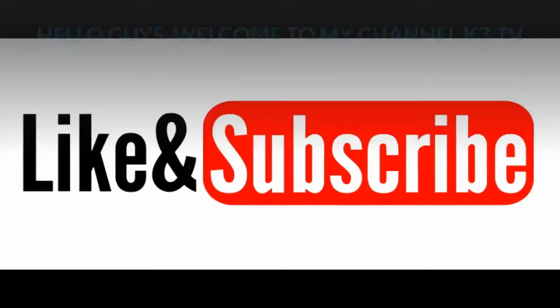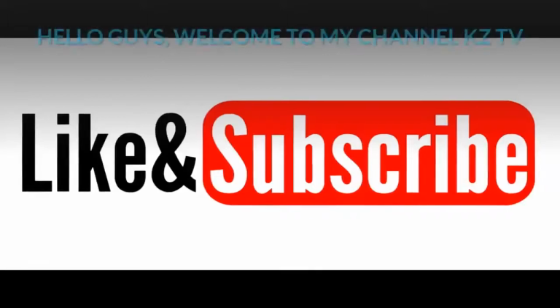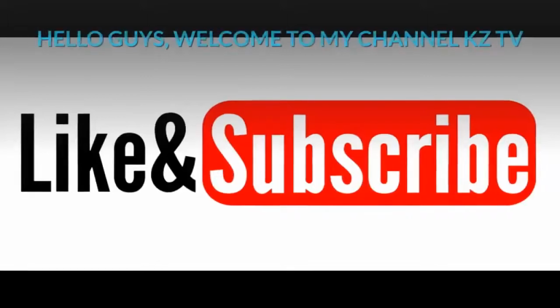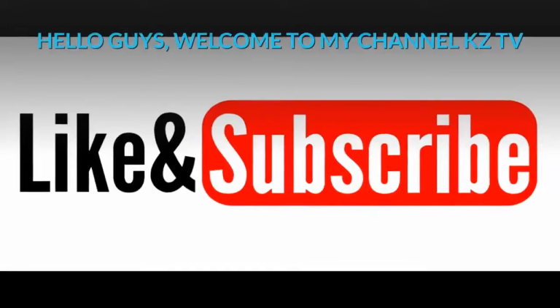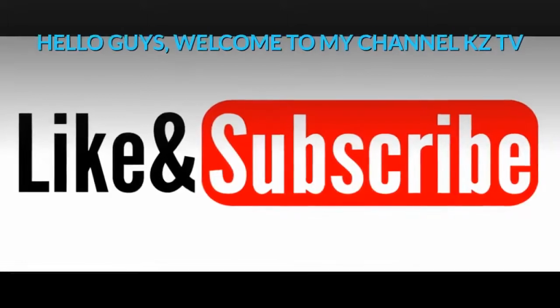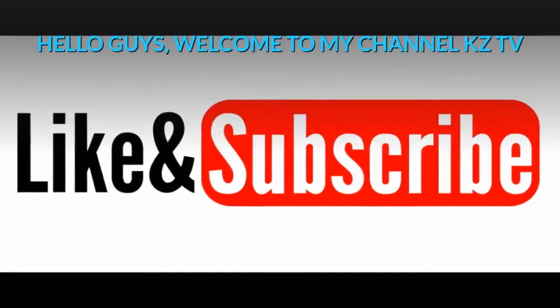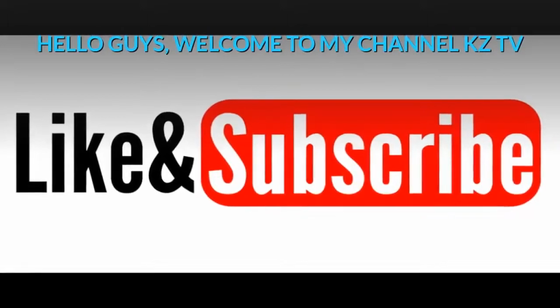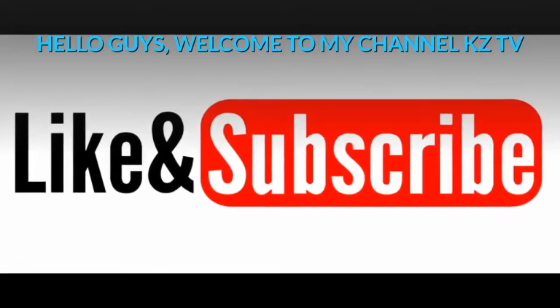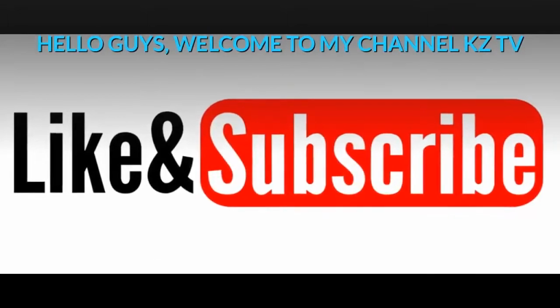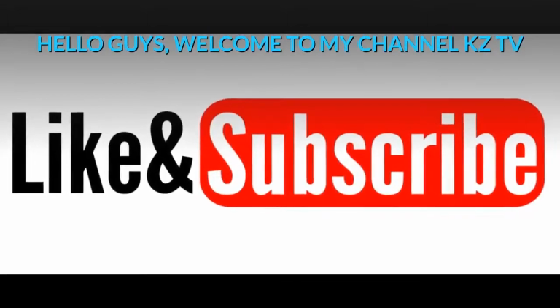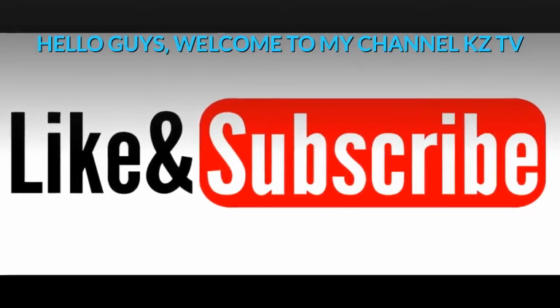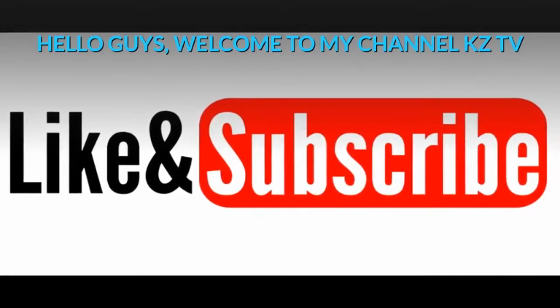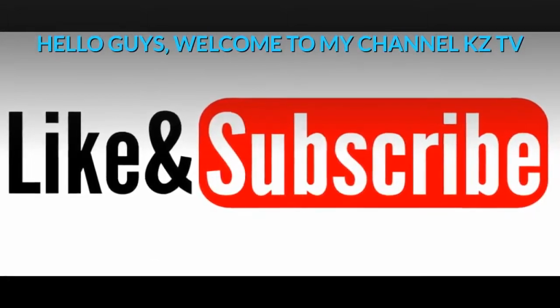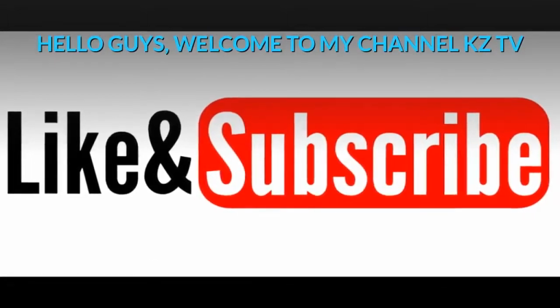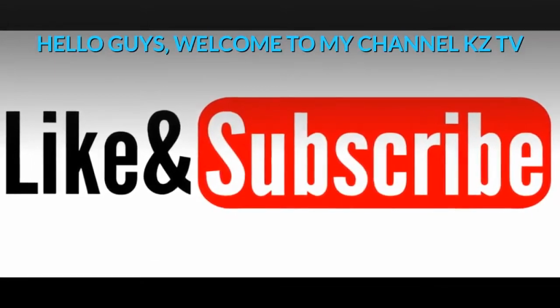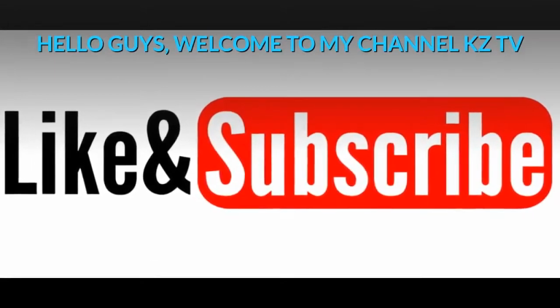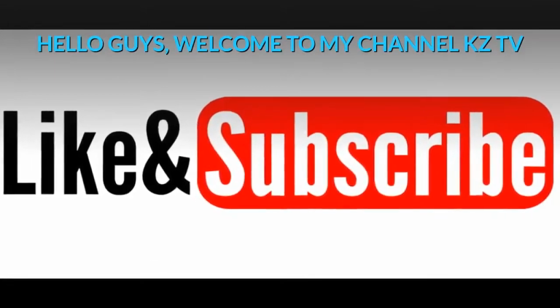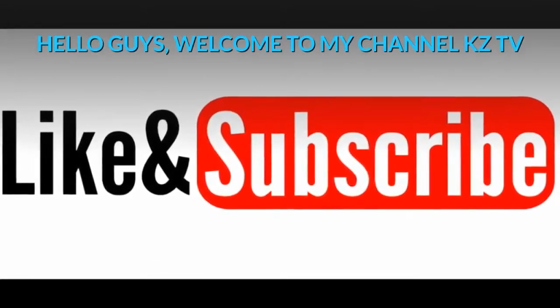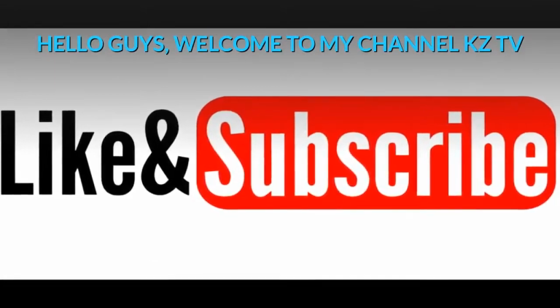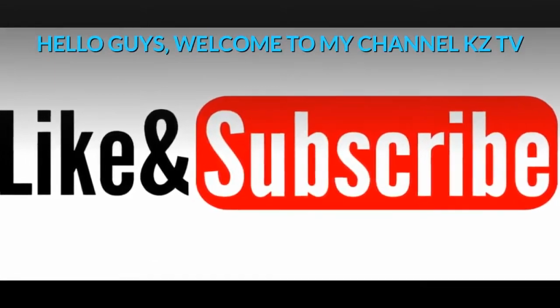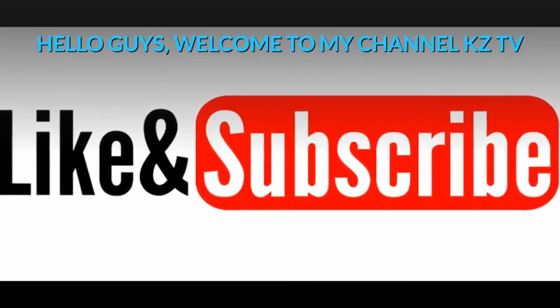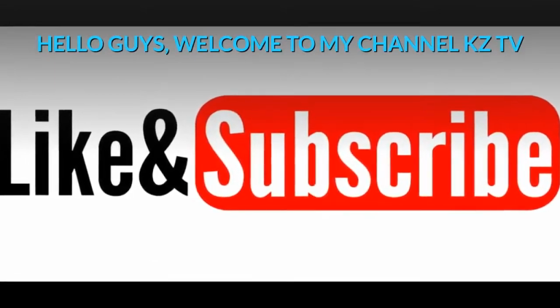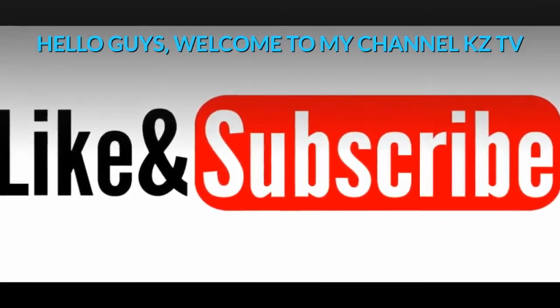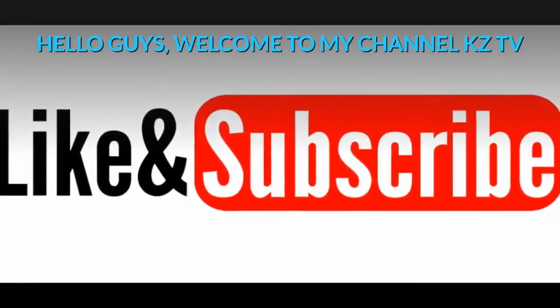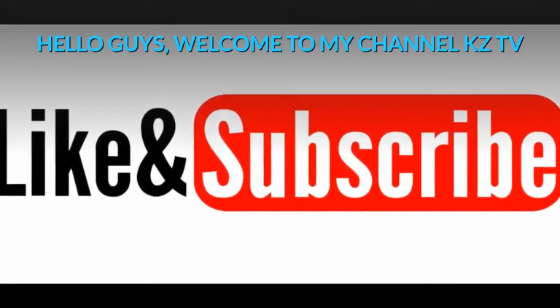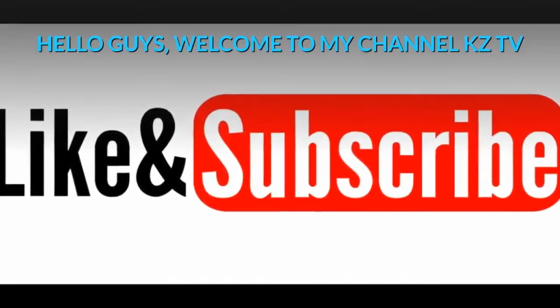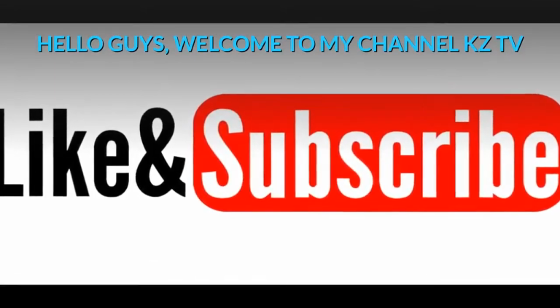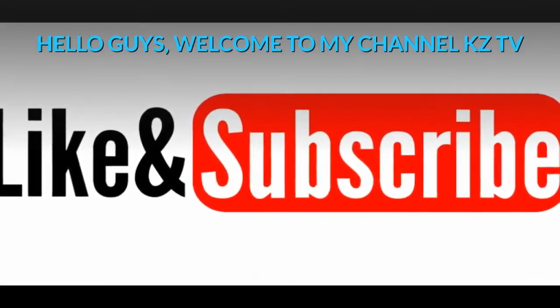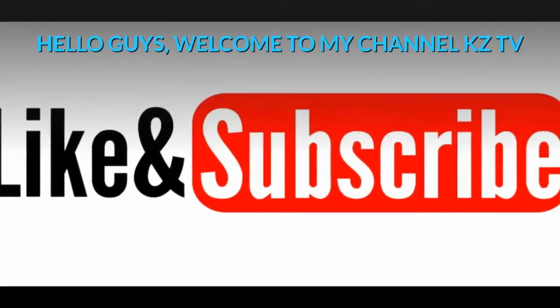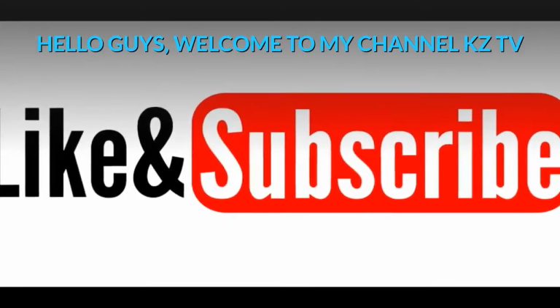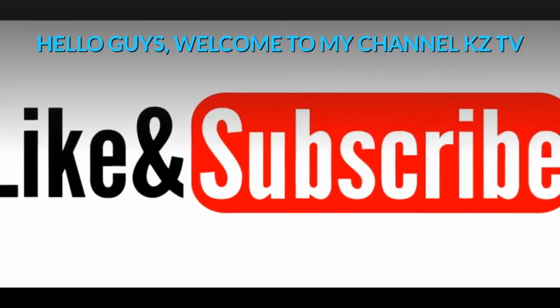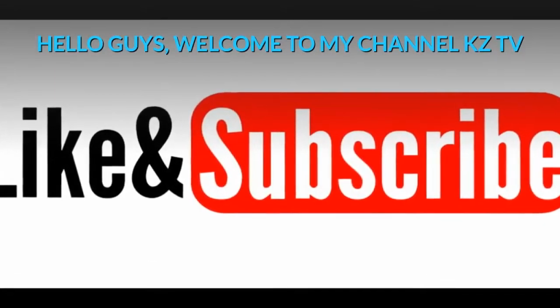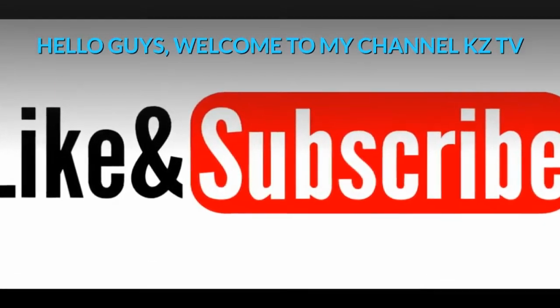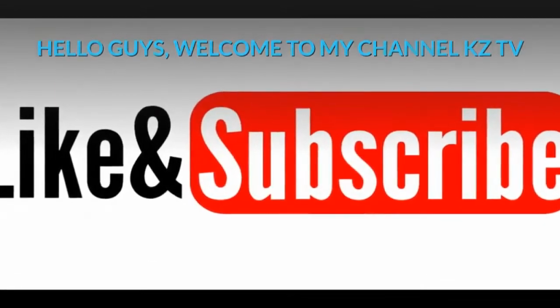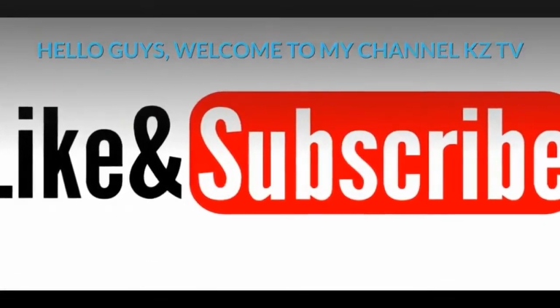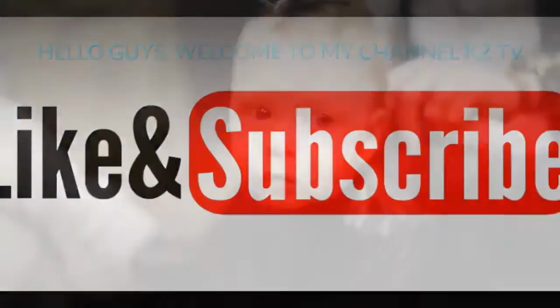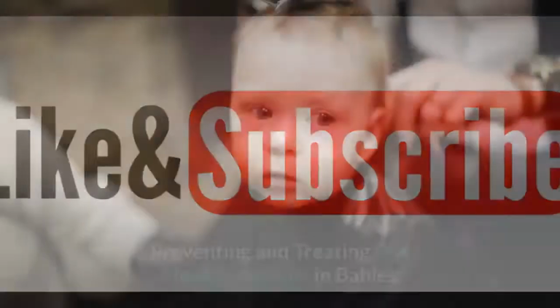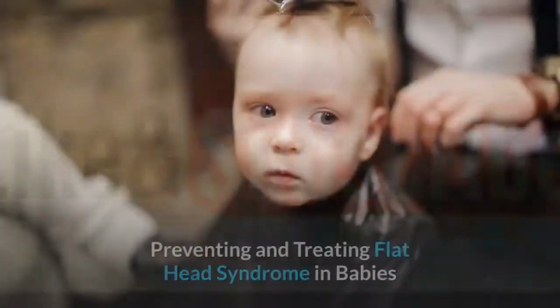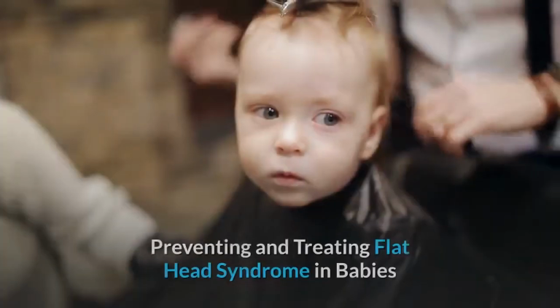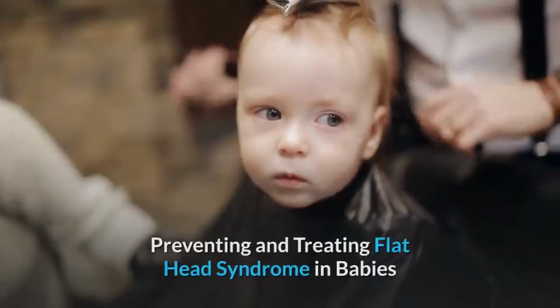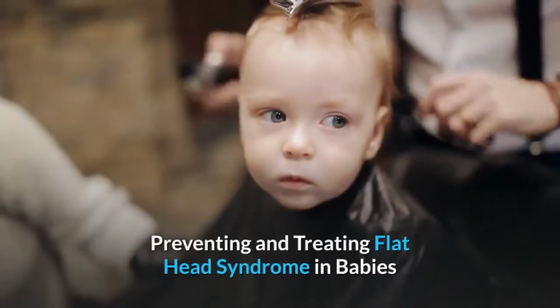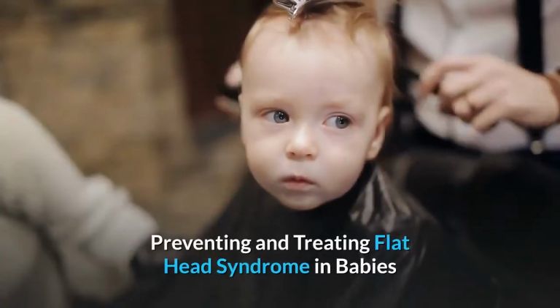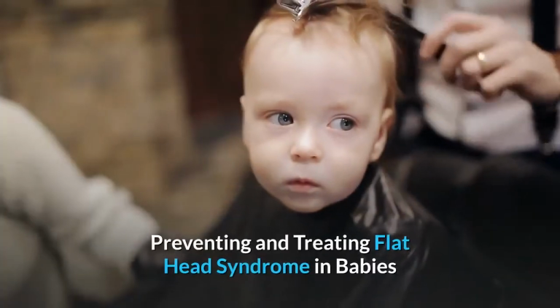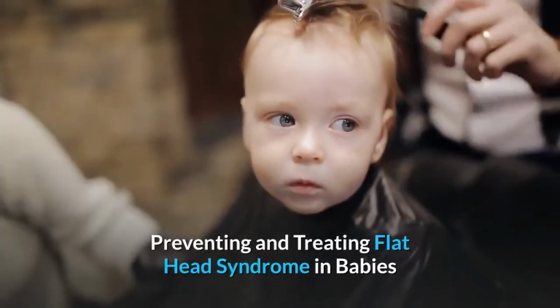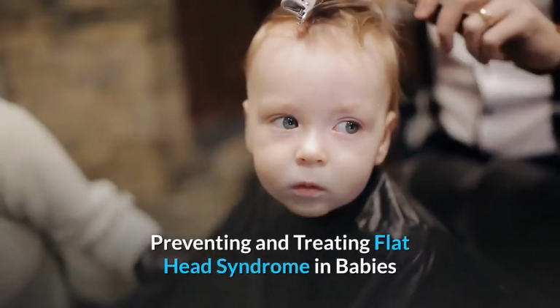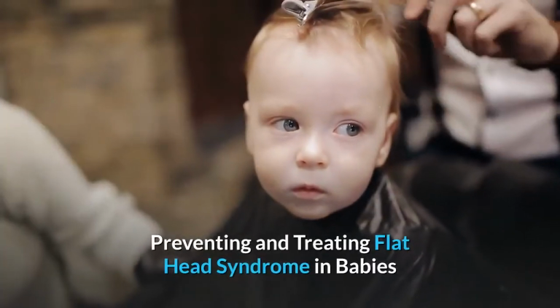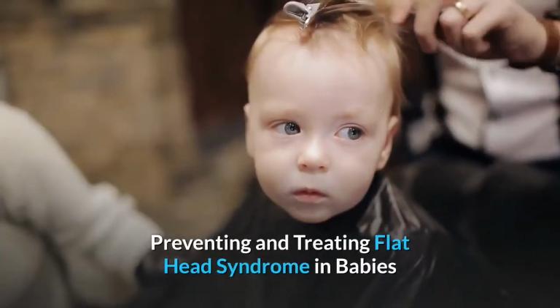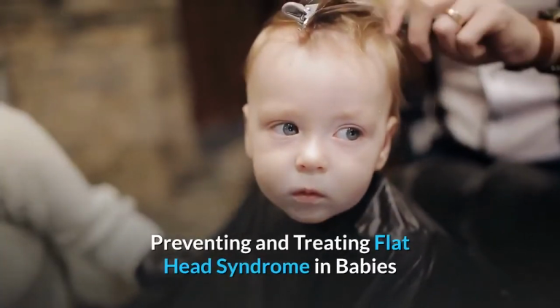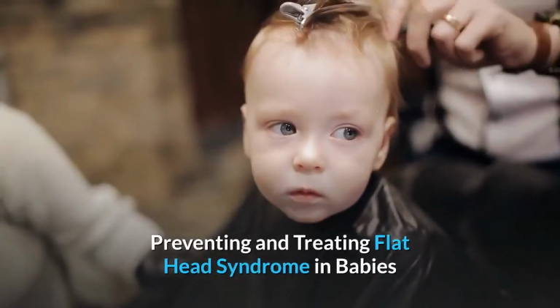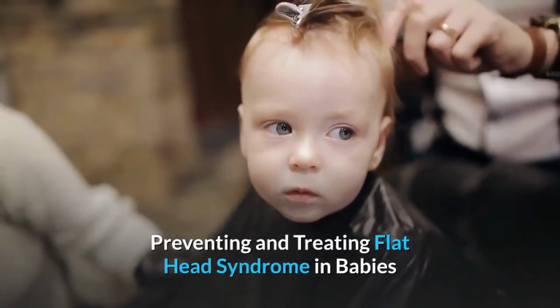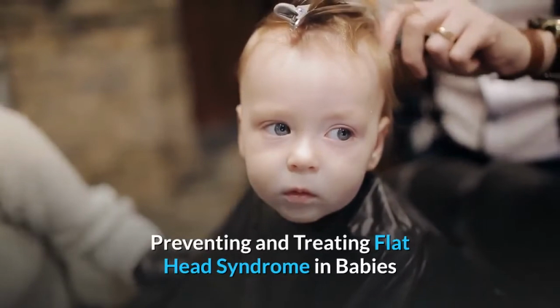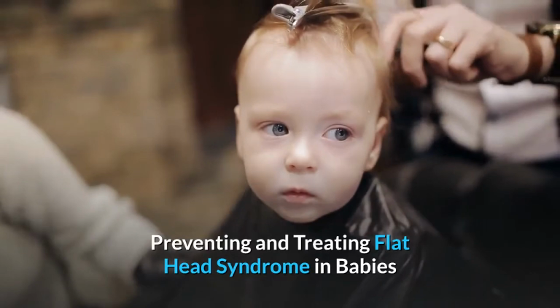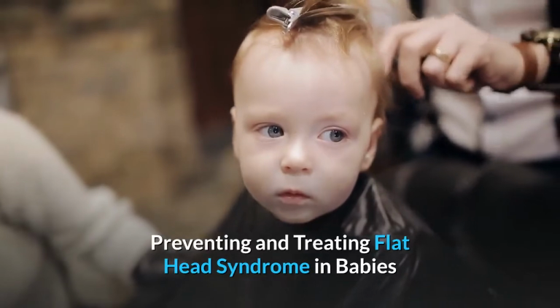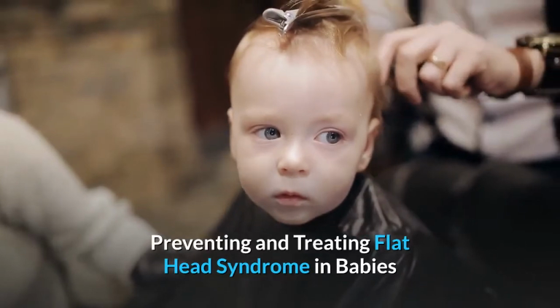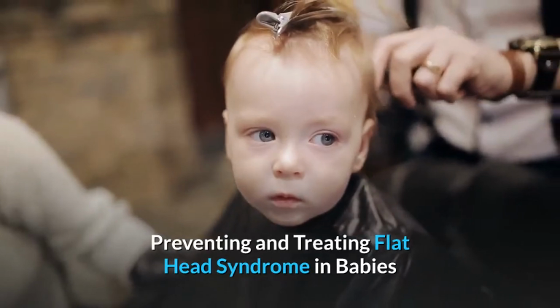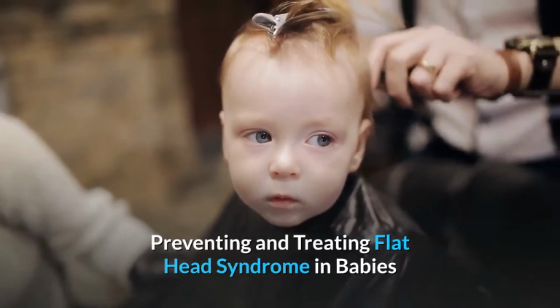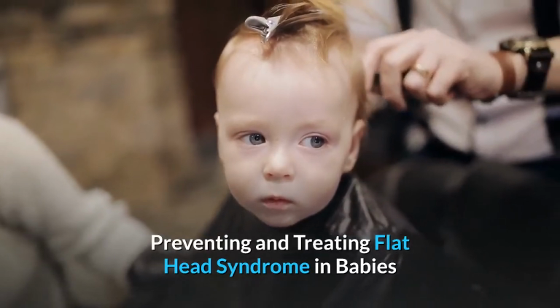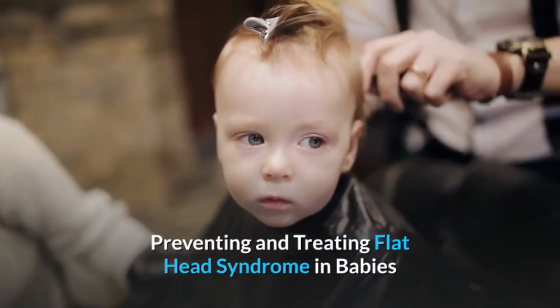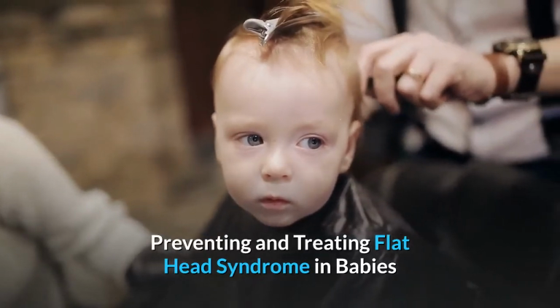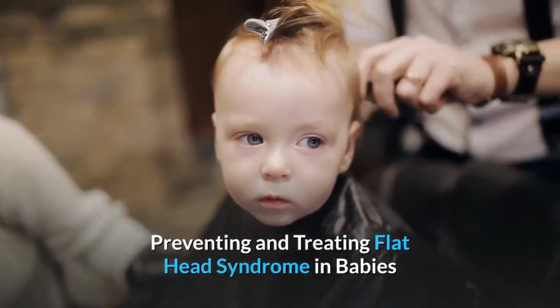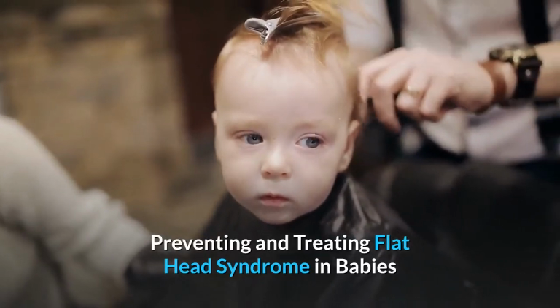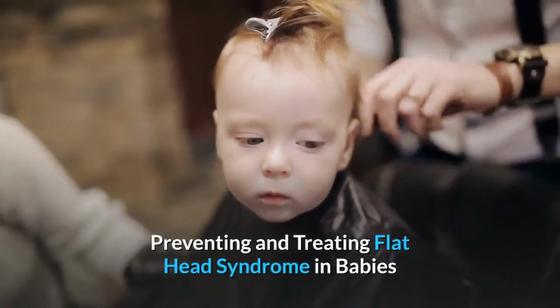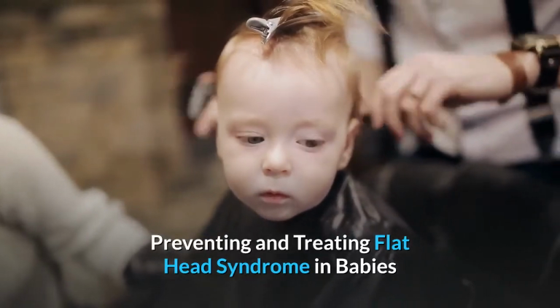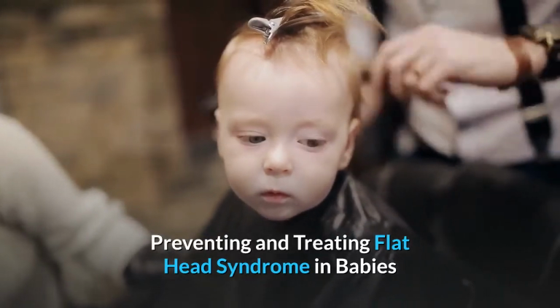Hello guys, welcome to my channel KZTV. Preventing and Treating Flat Head Syndrome in Babies.